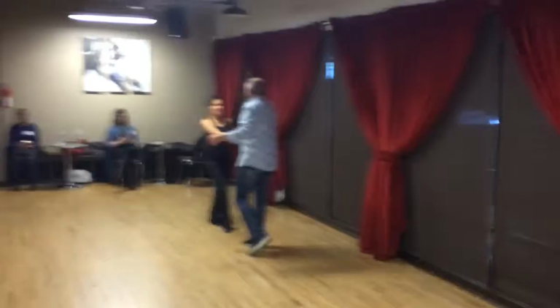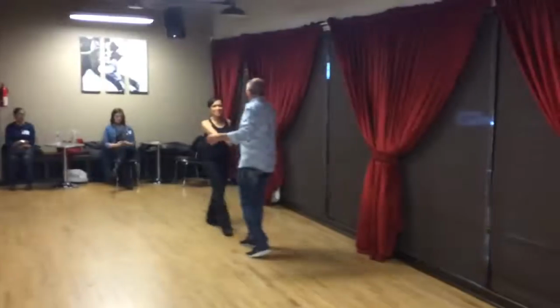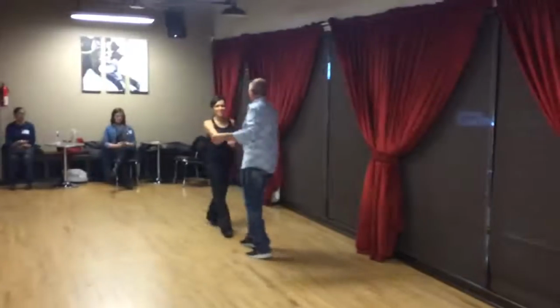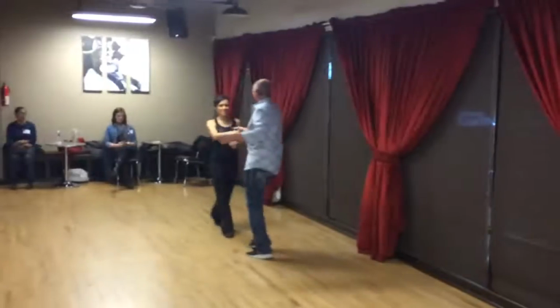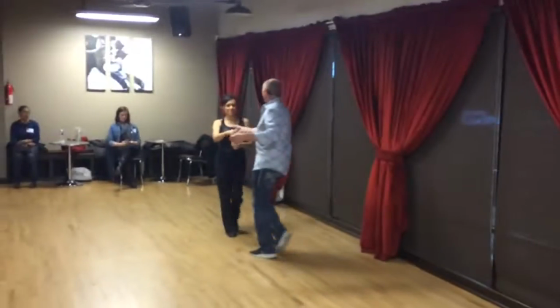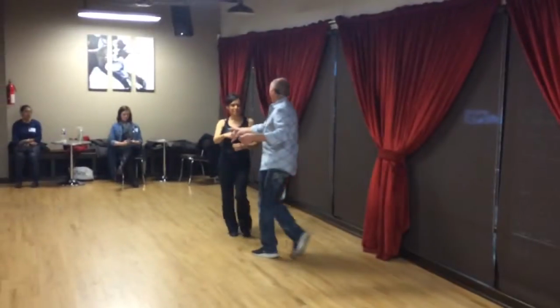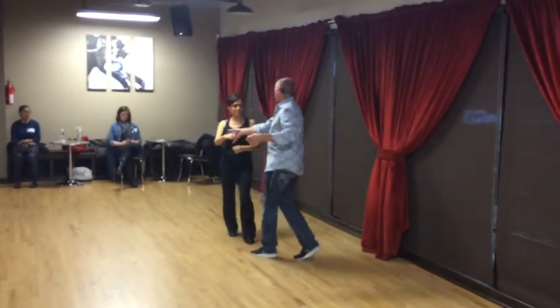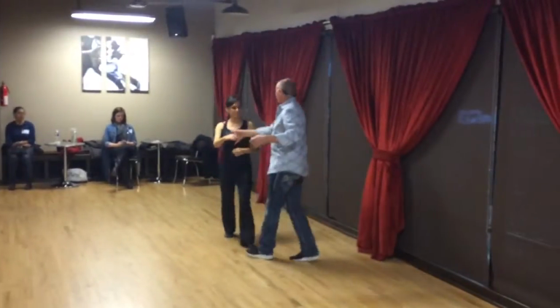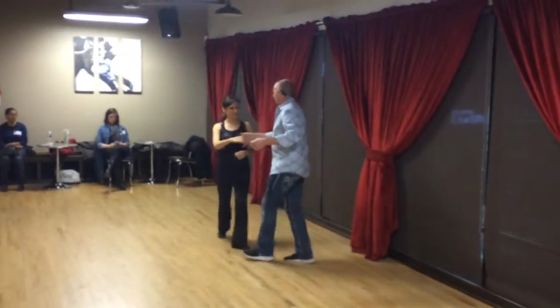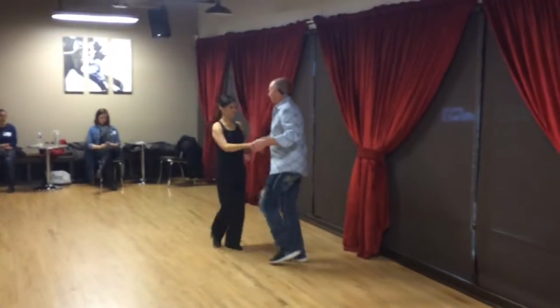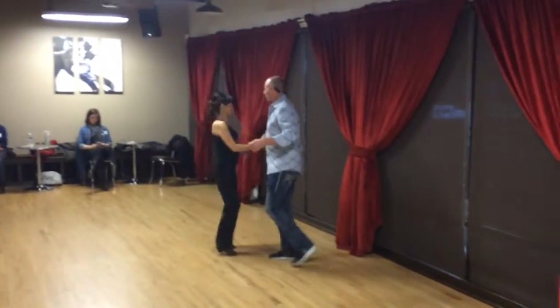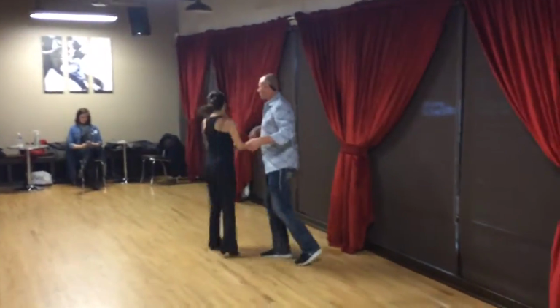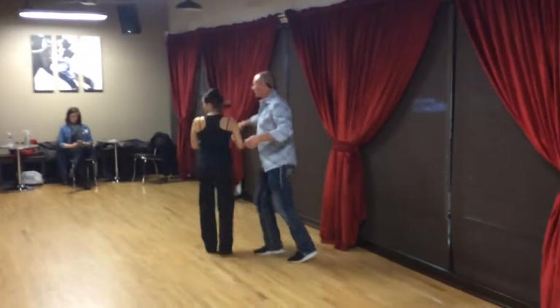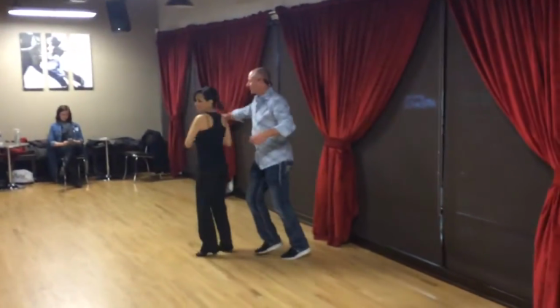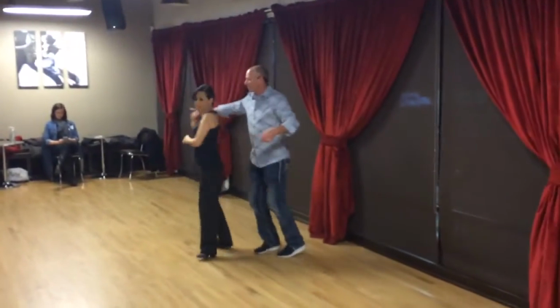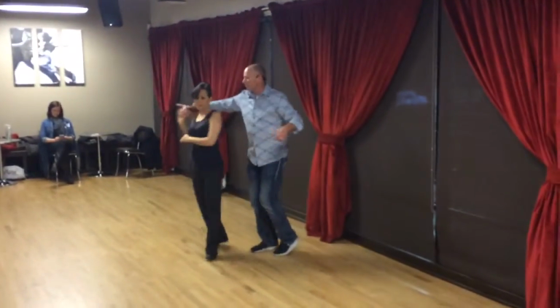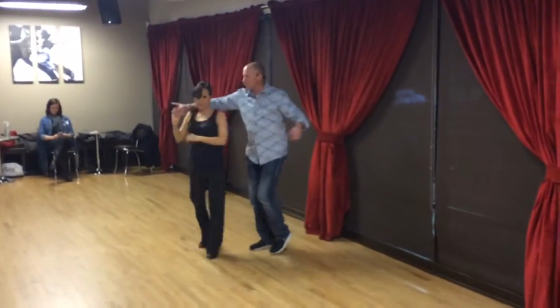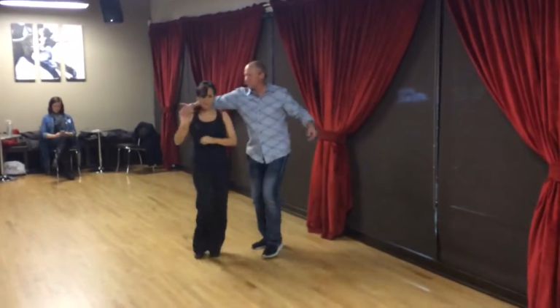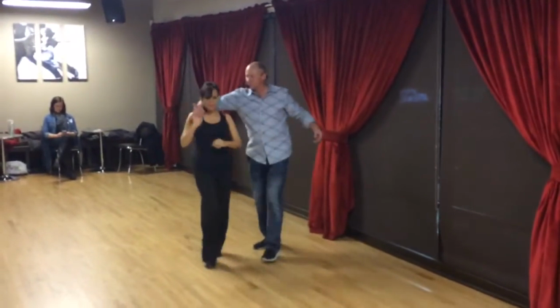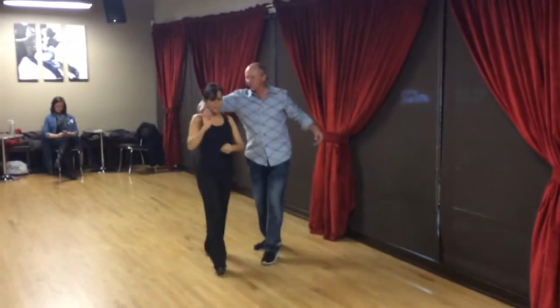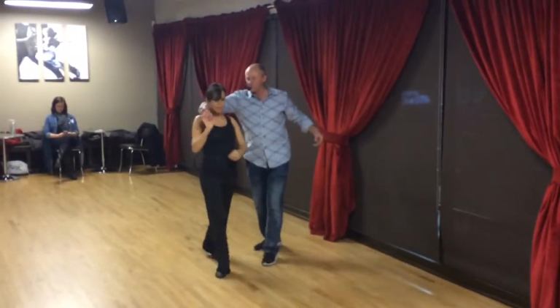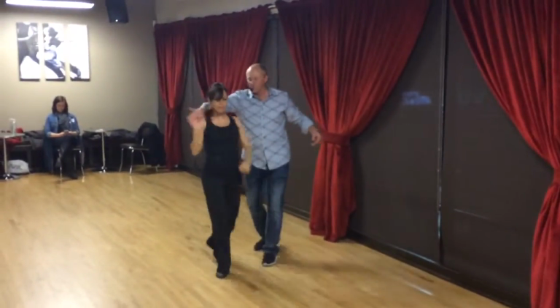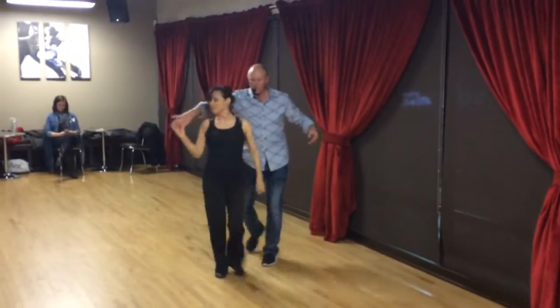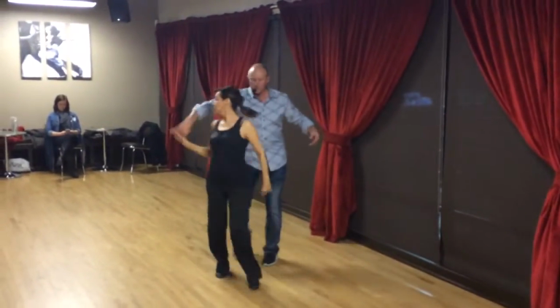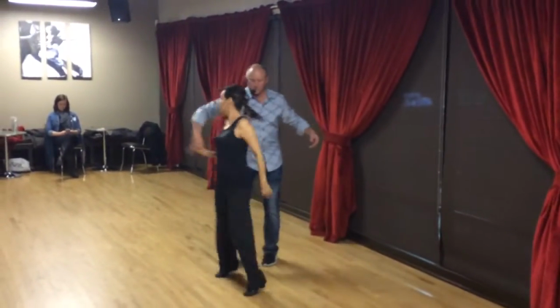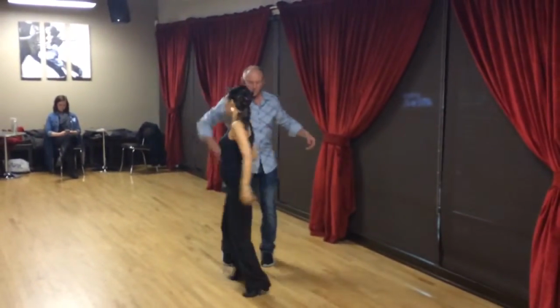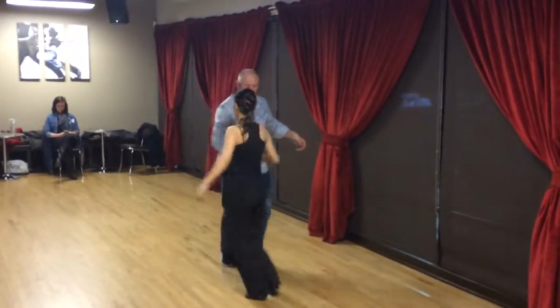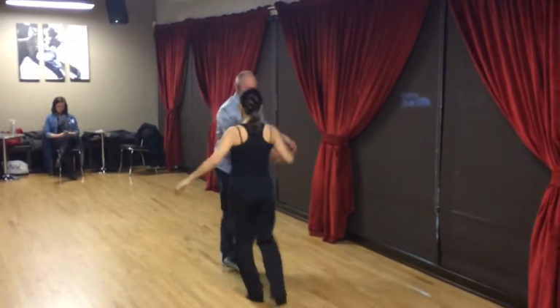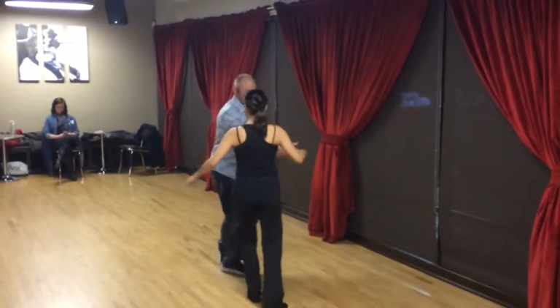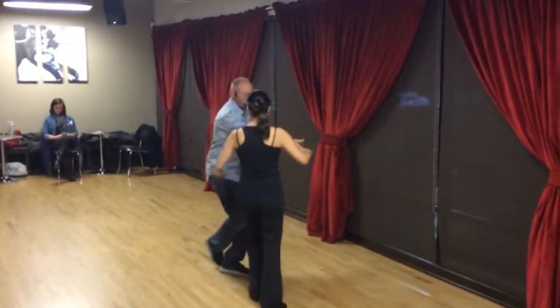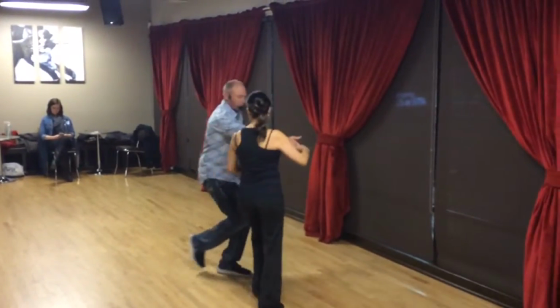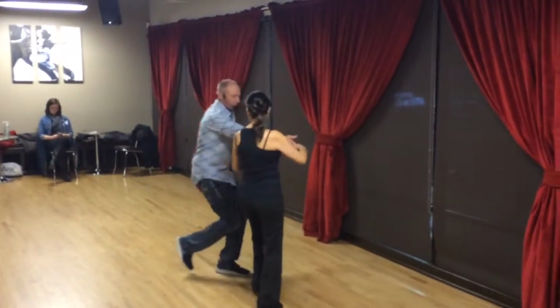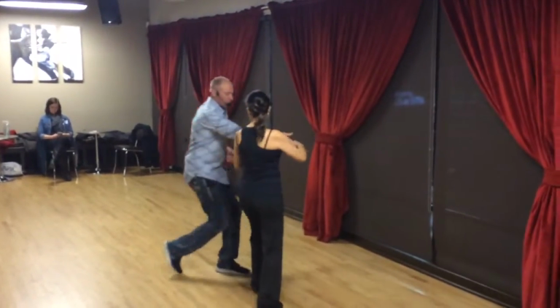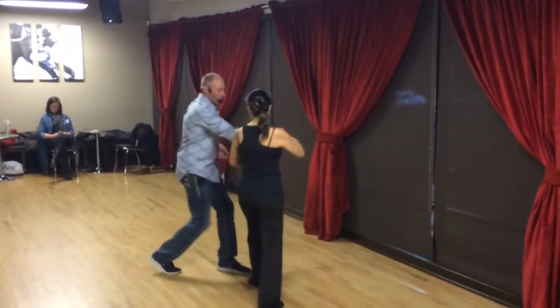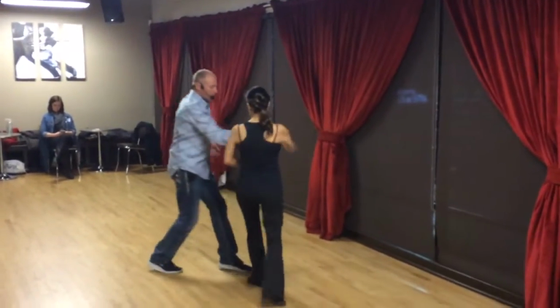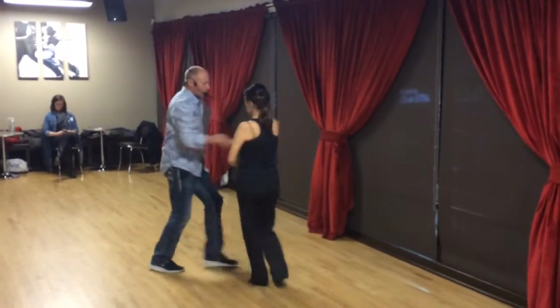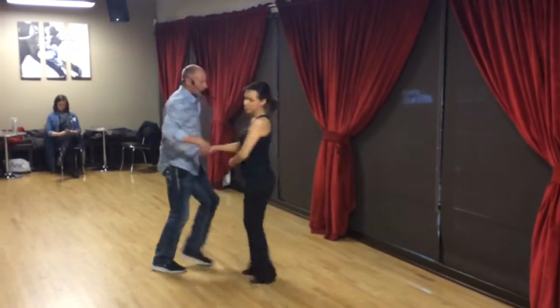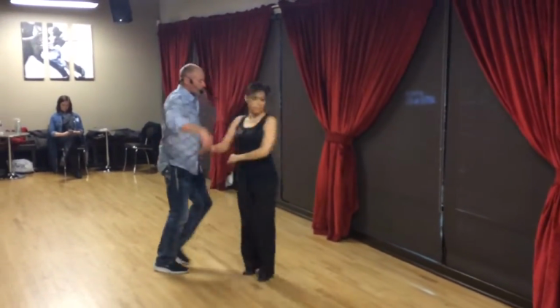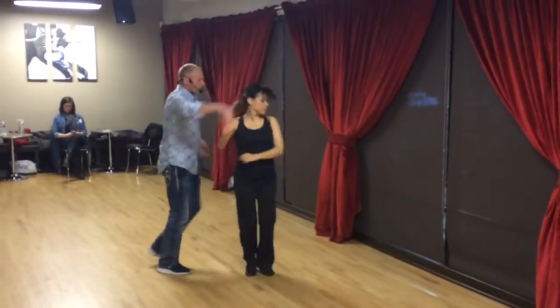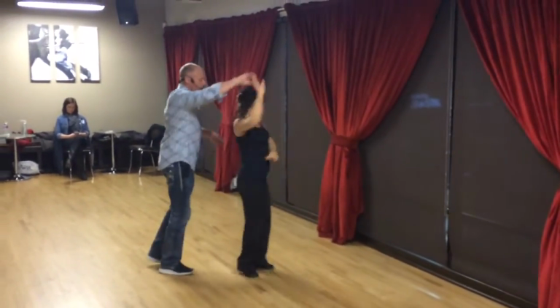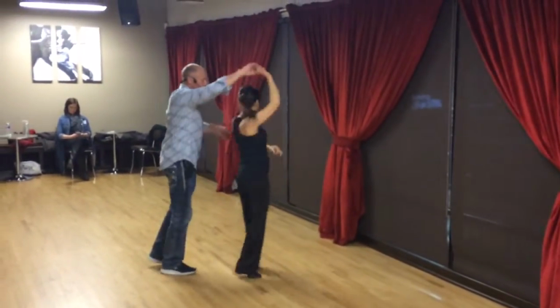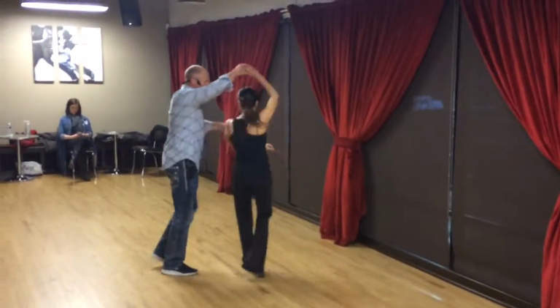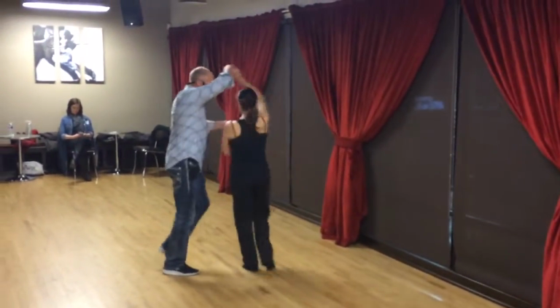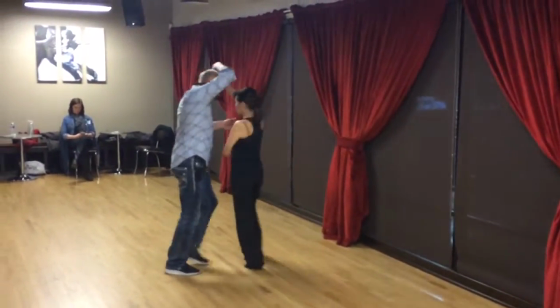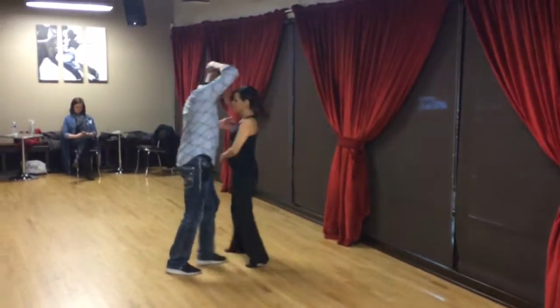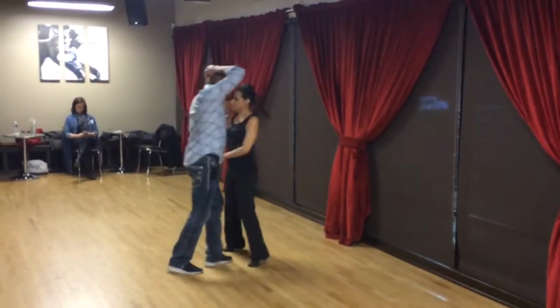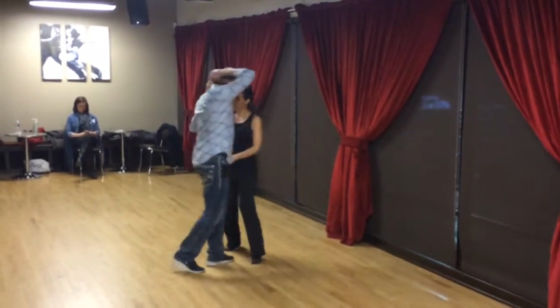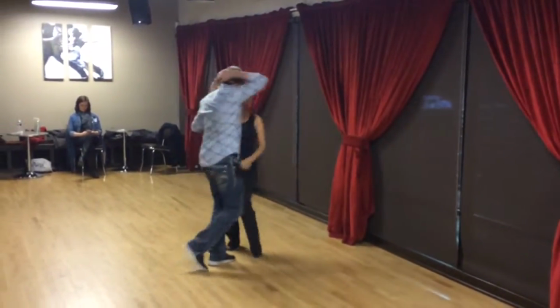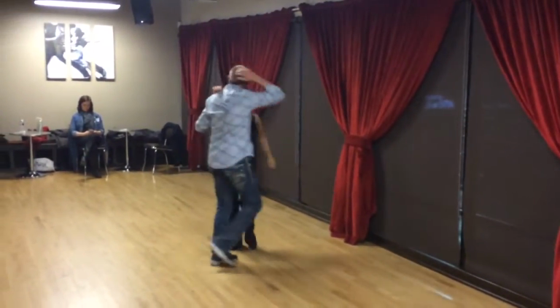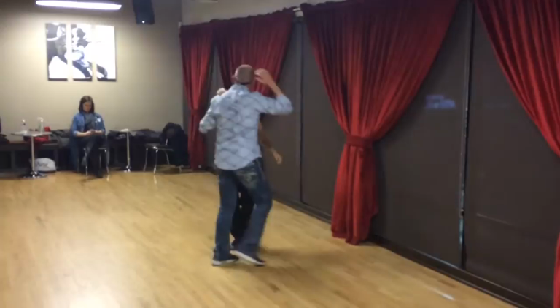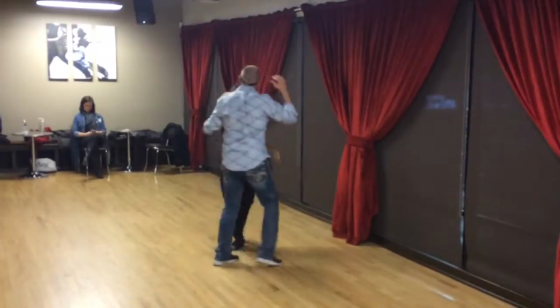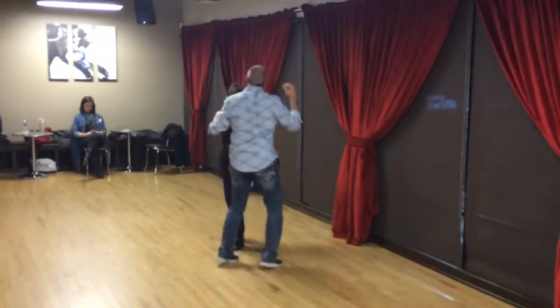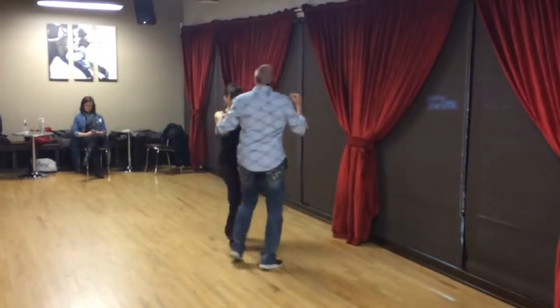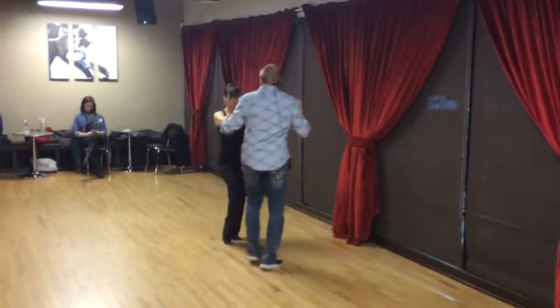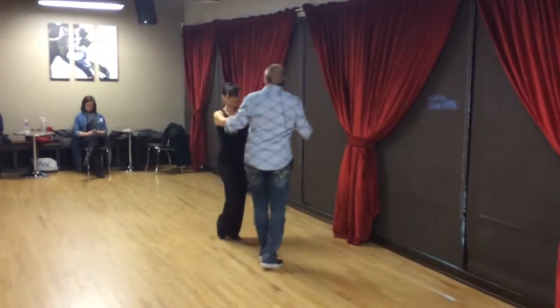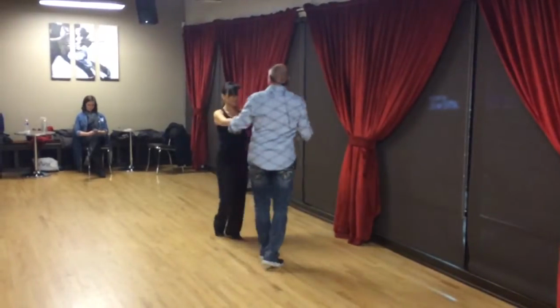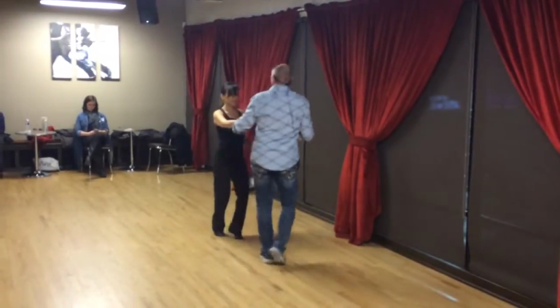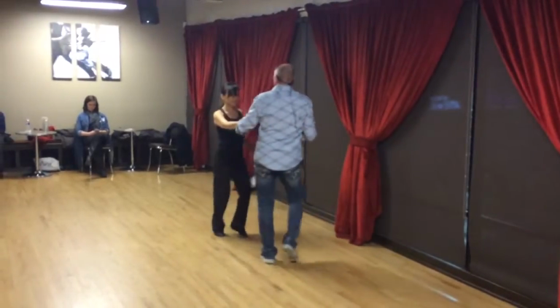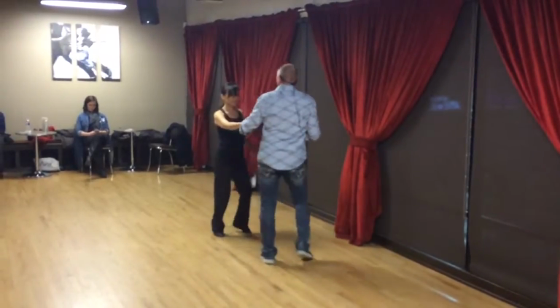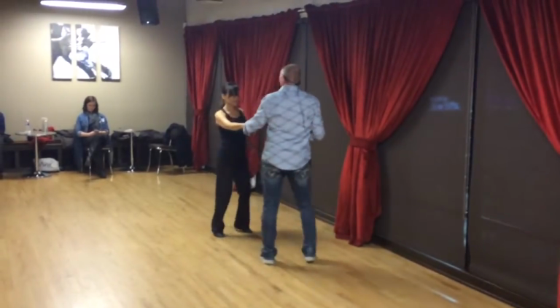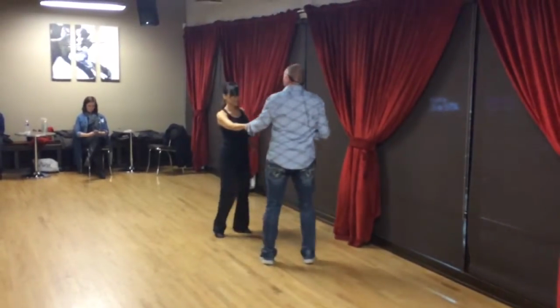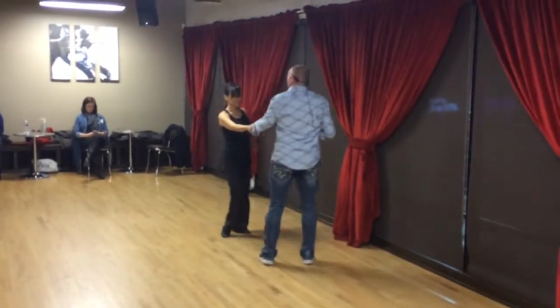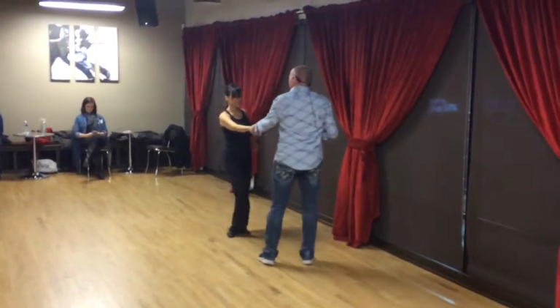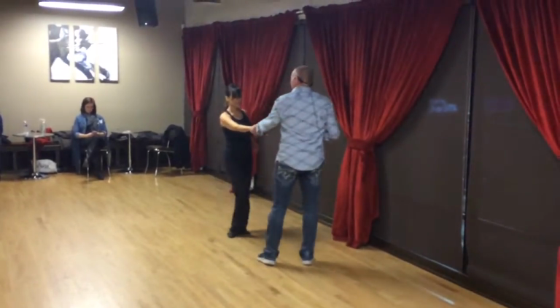One, prep. Two, three, and four. Turn her. We'll go. Three, and four, five, and six.